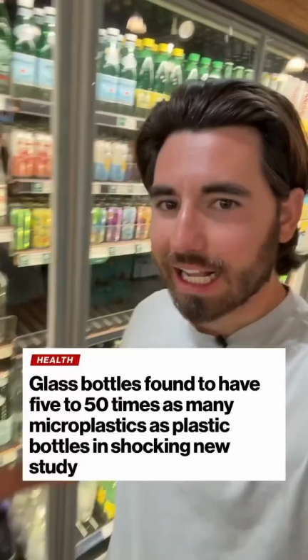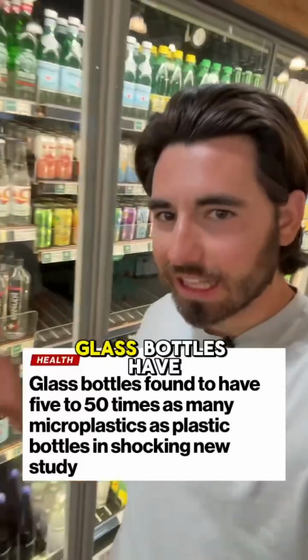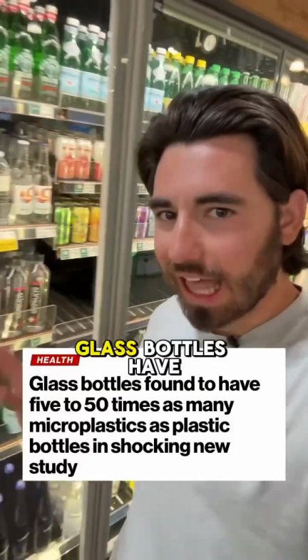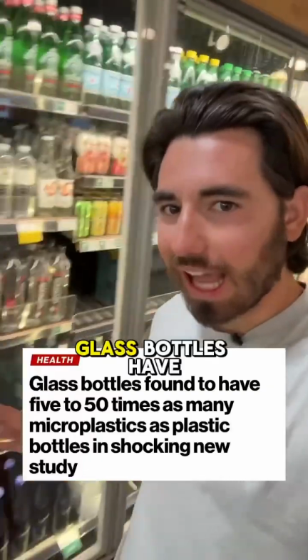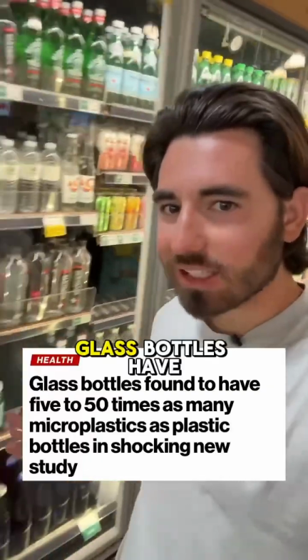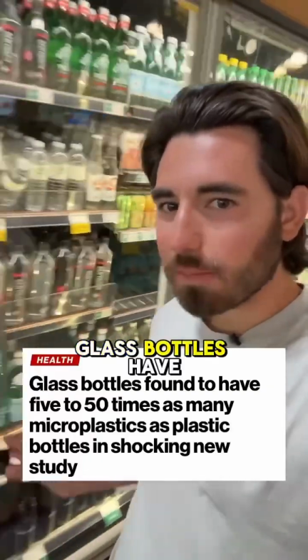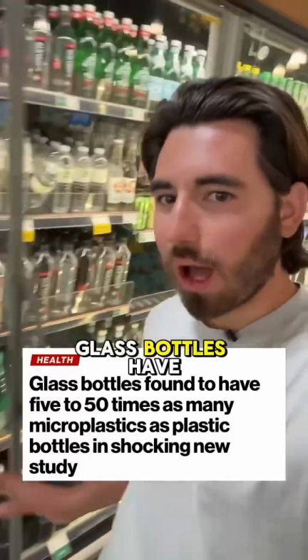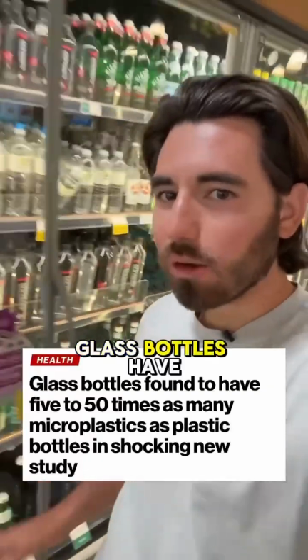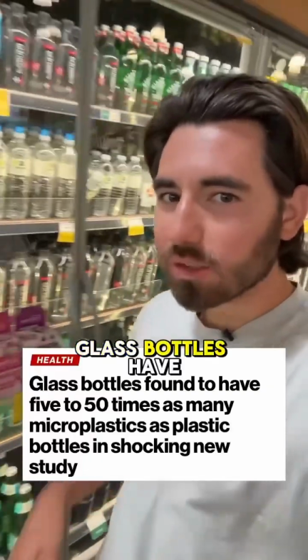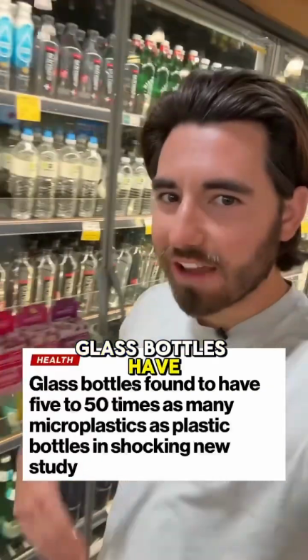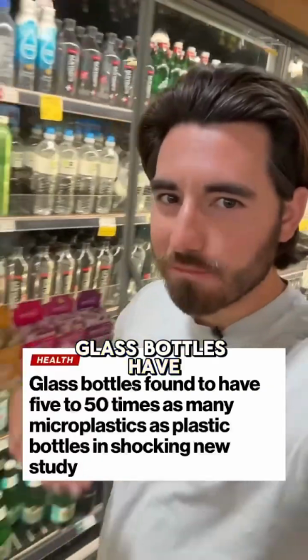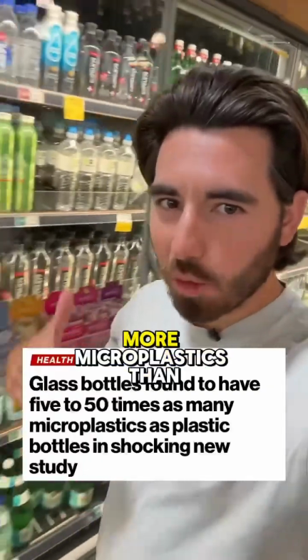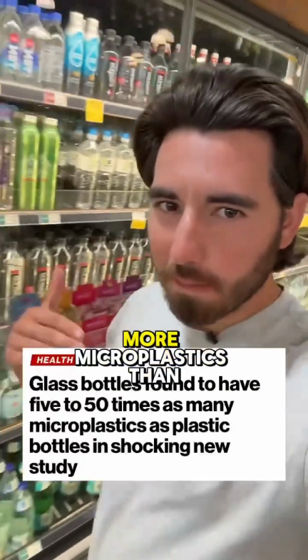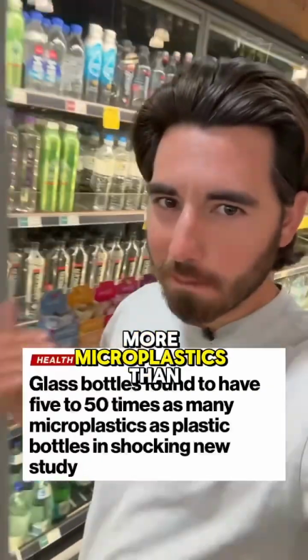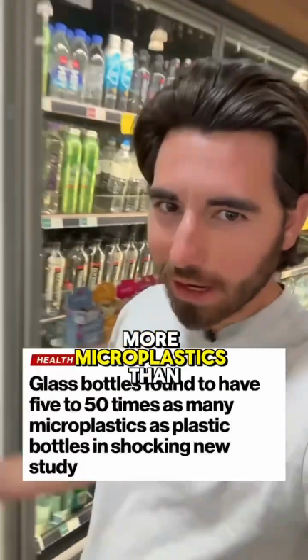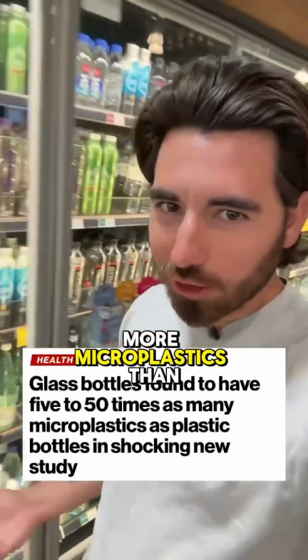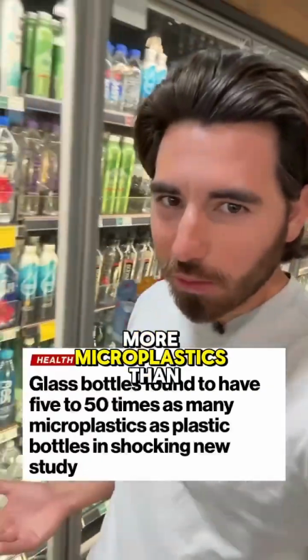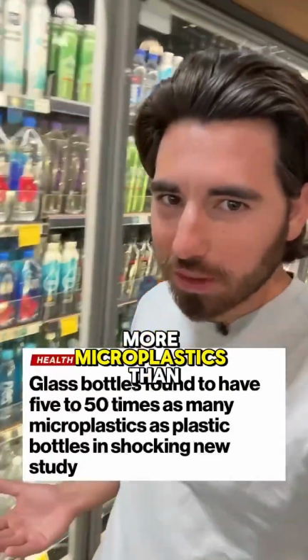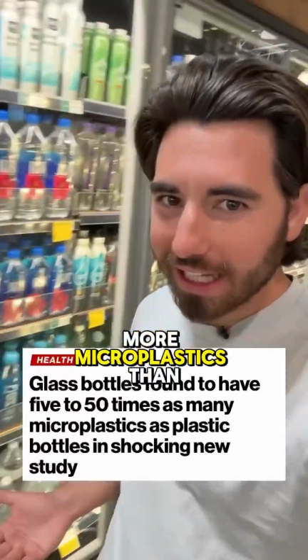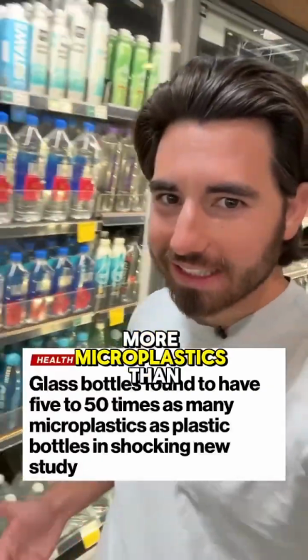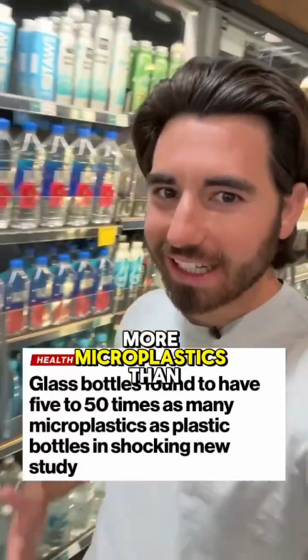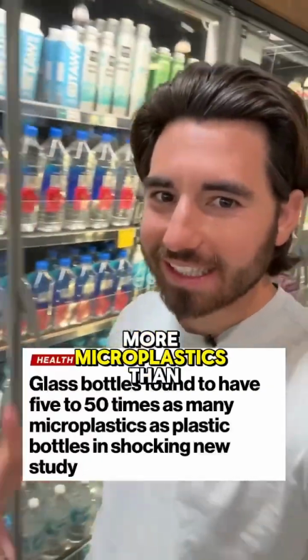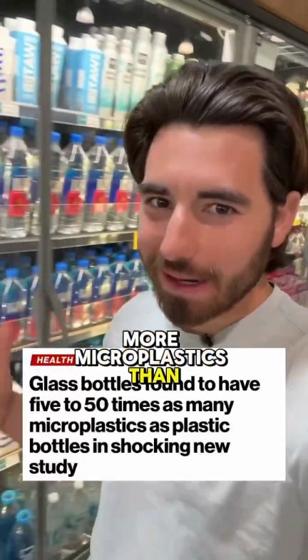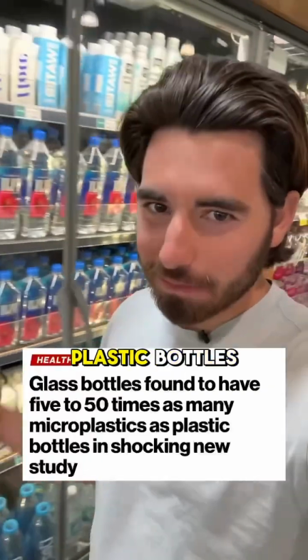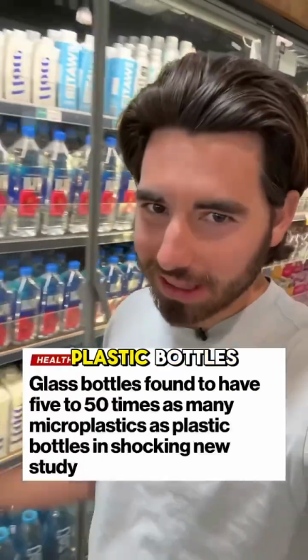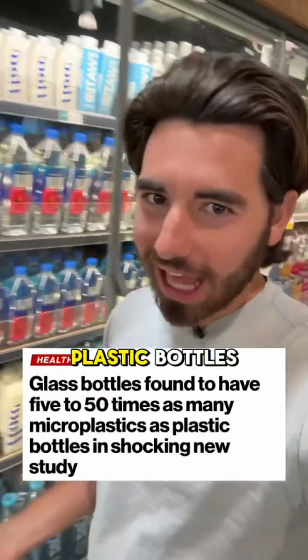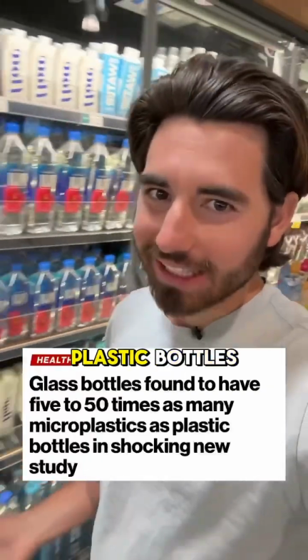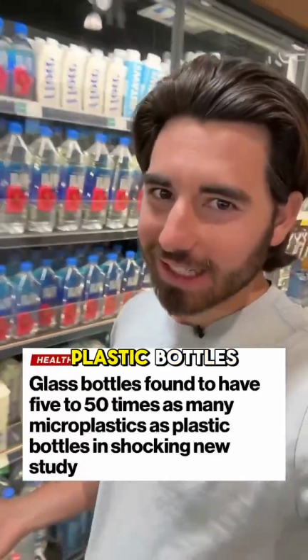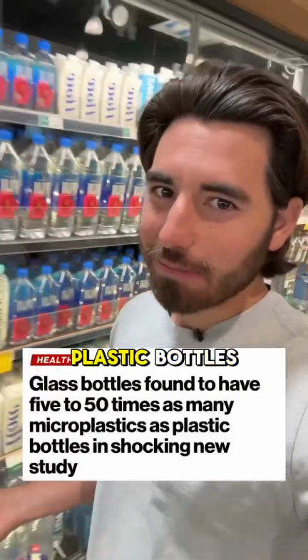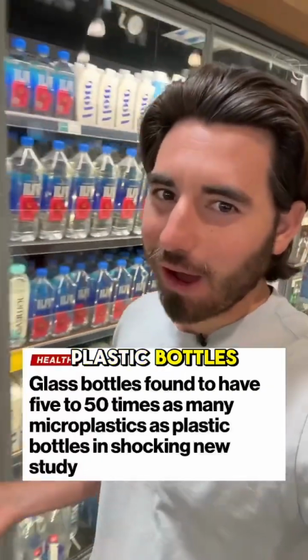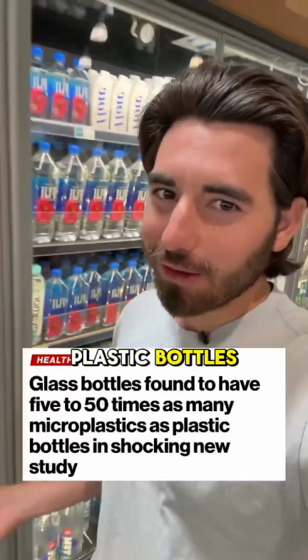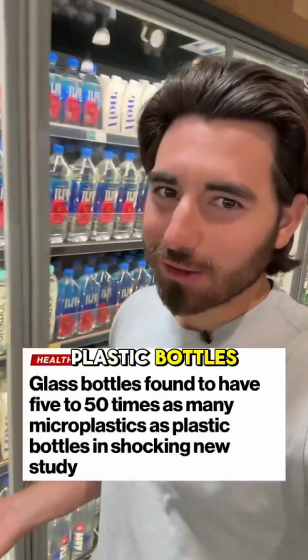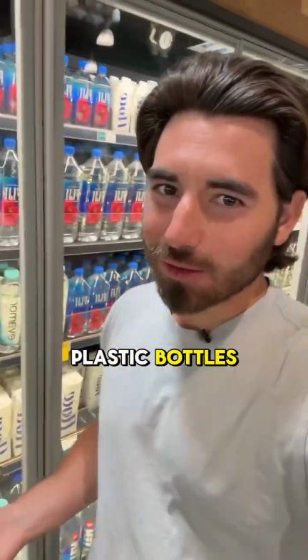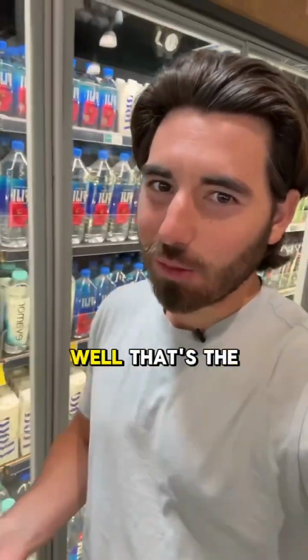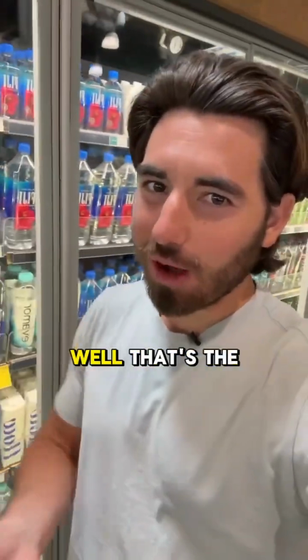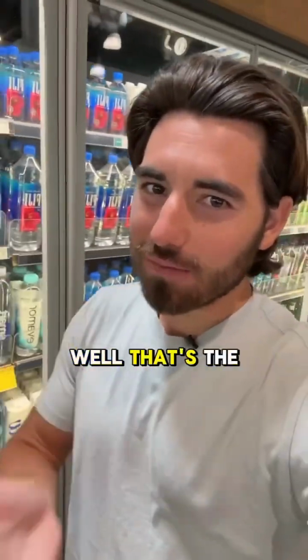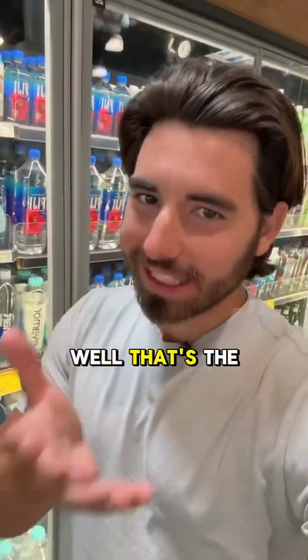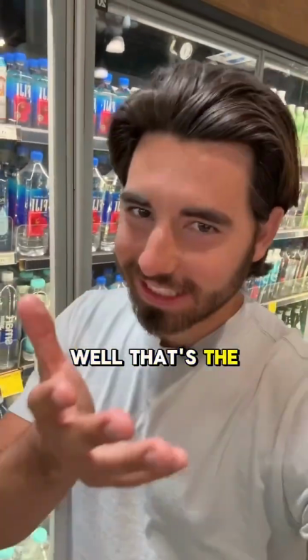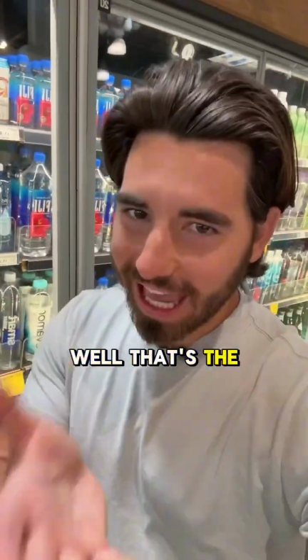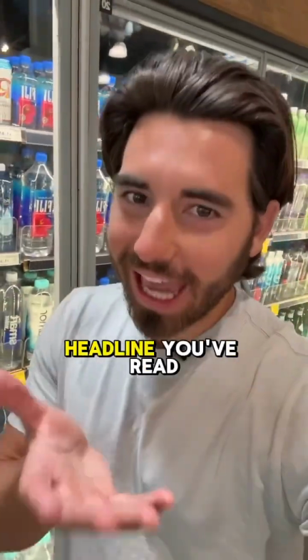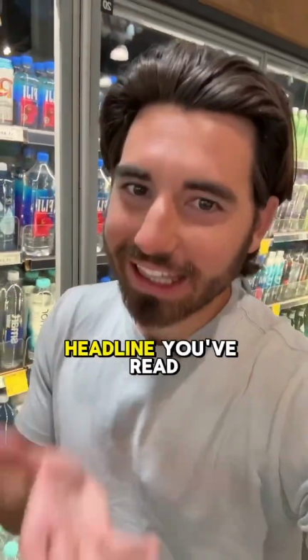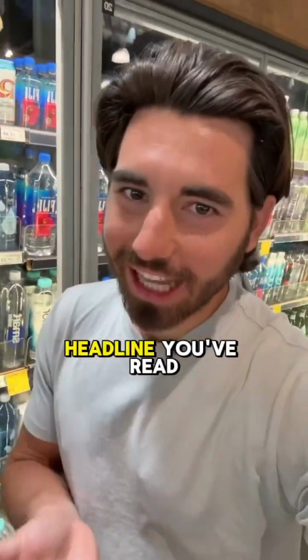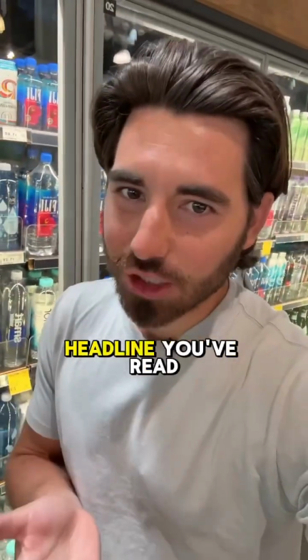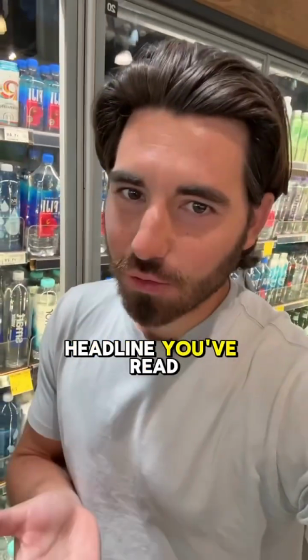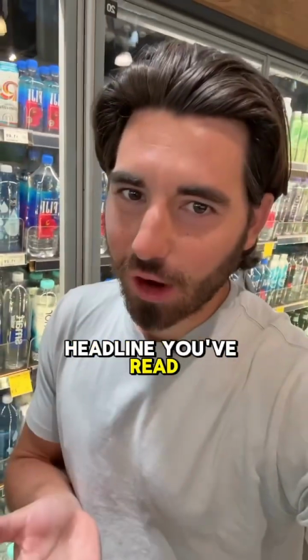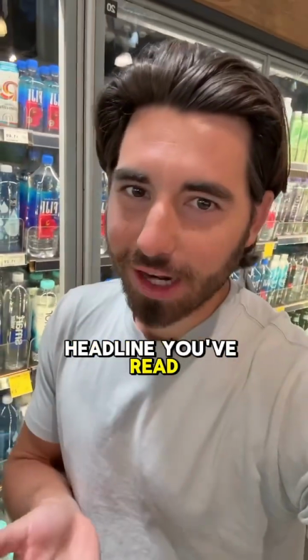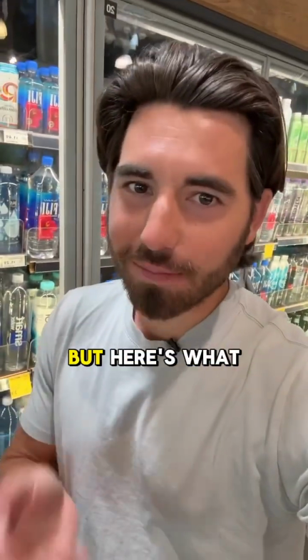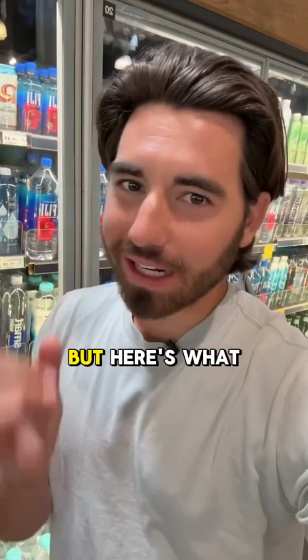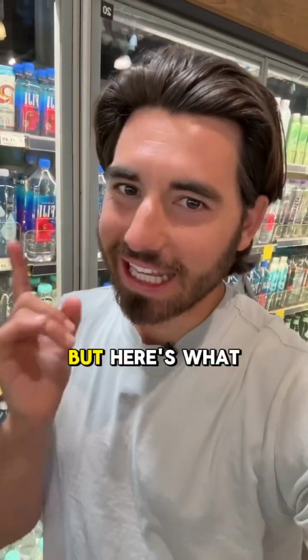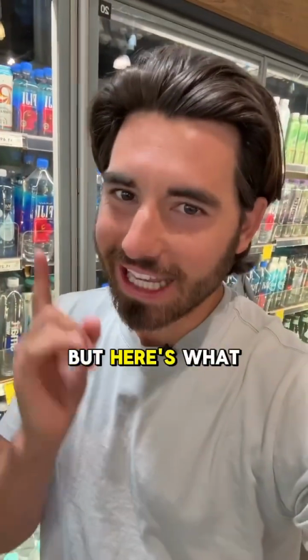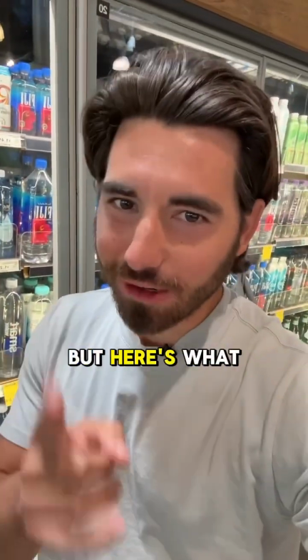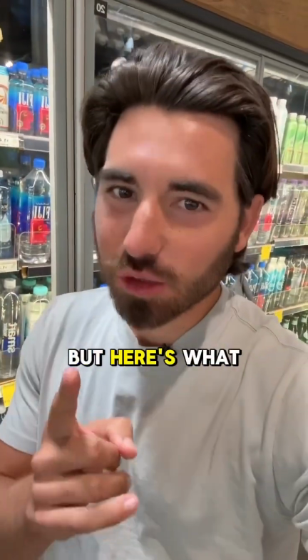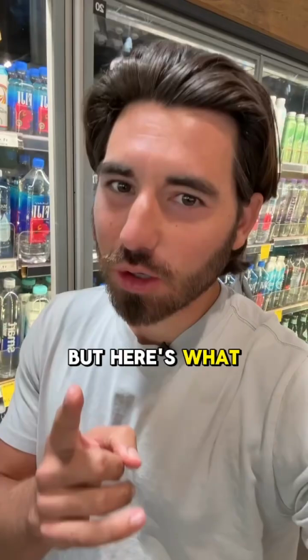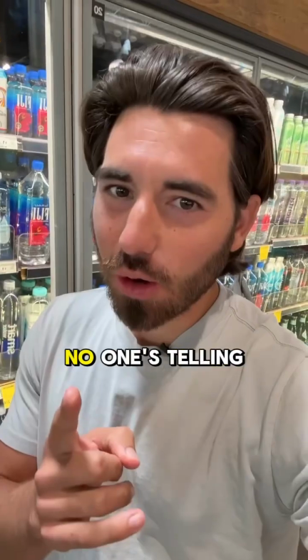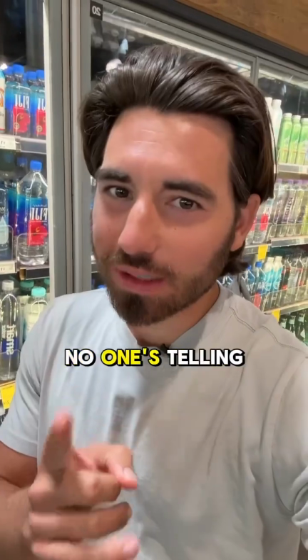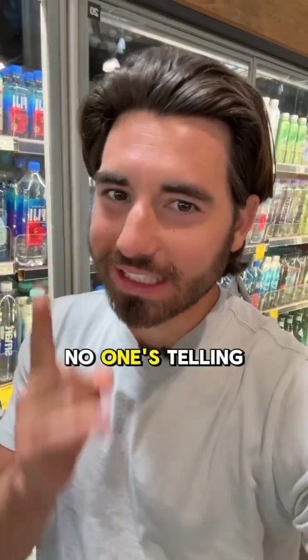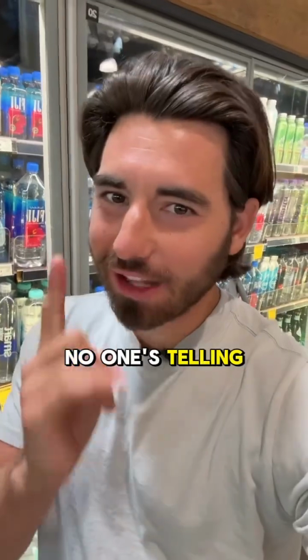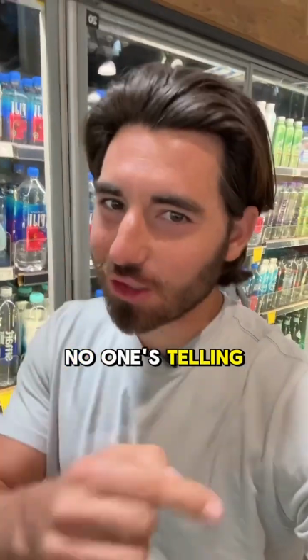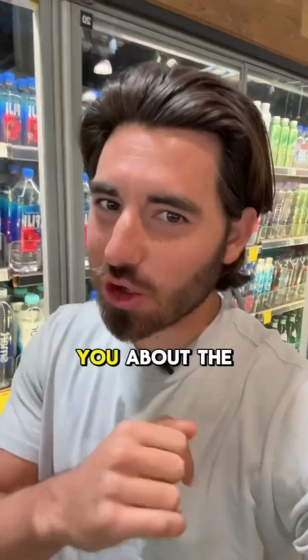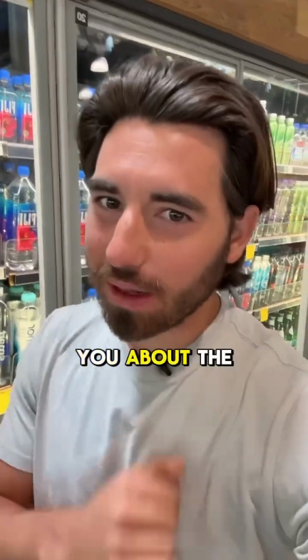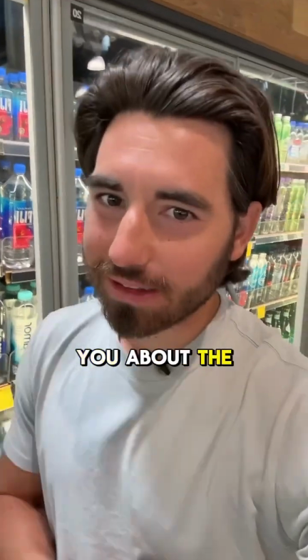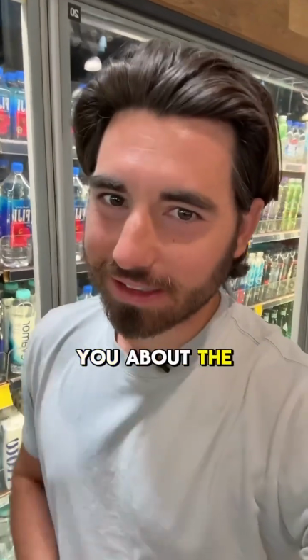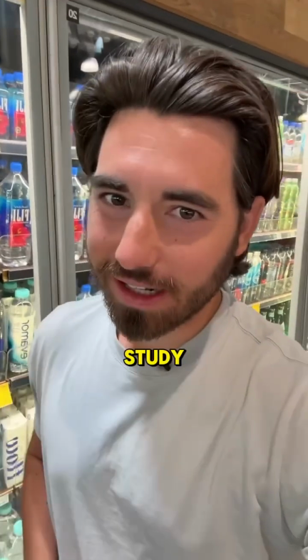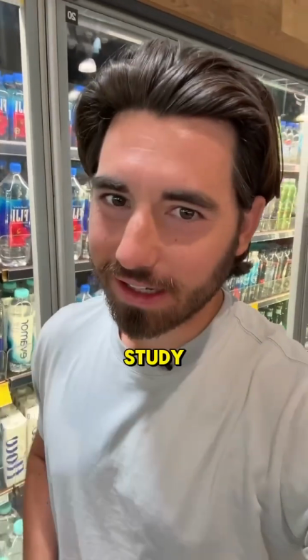Glass bottles have more microplastics than plastic bottles? That's the headline you've read, but here's what no one's telling you about the study.